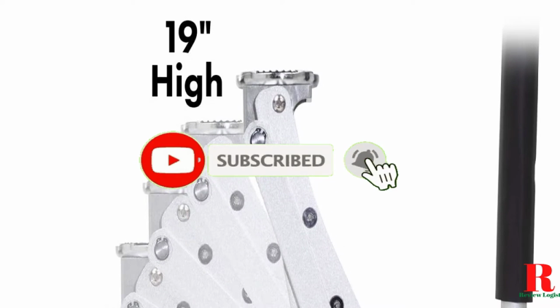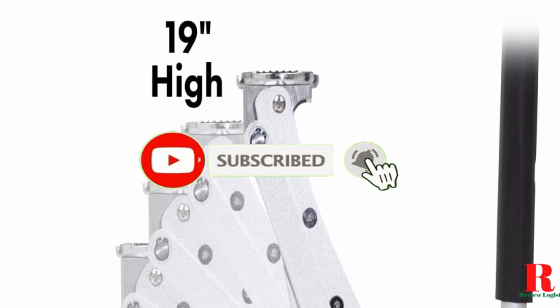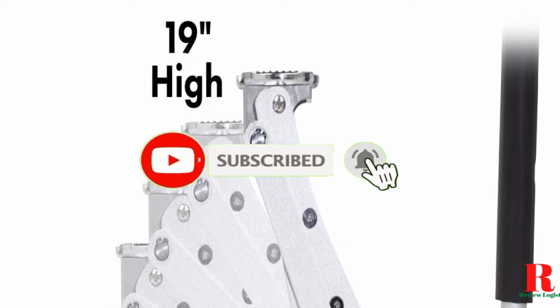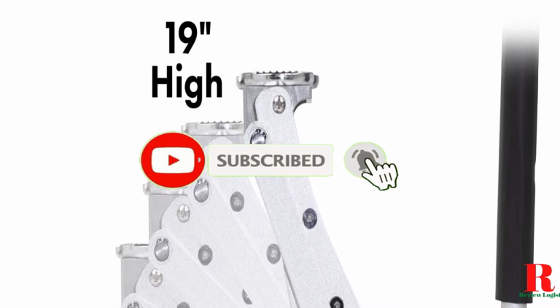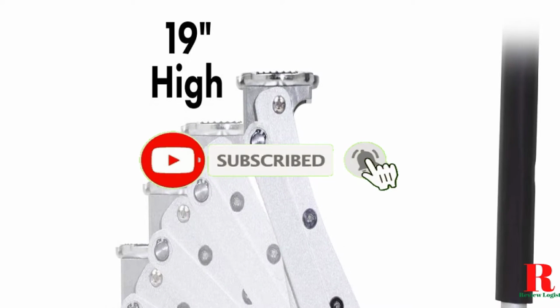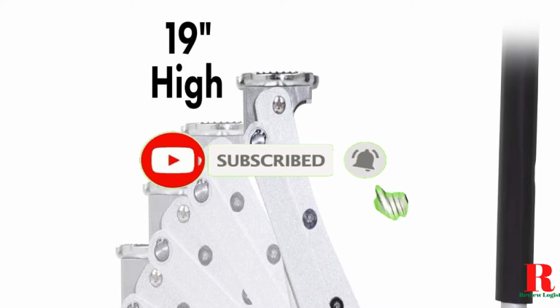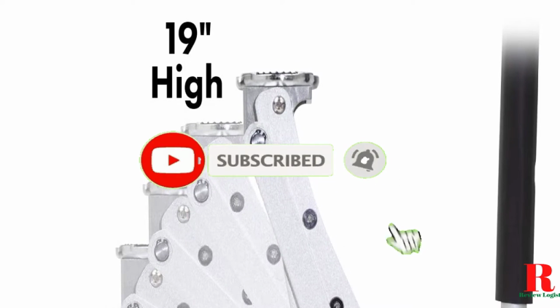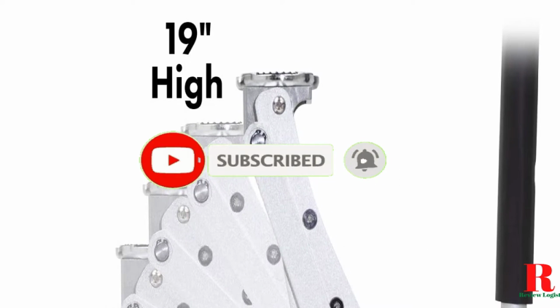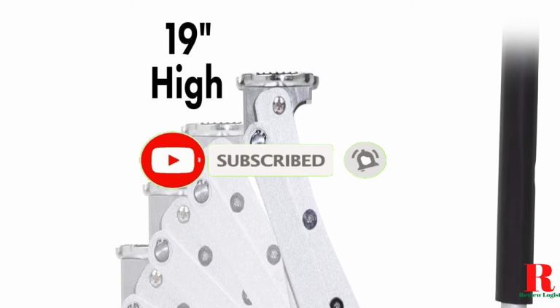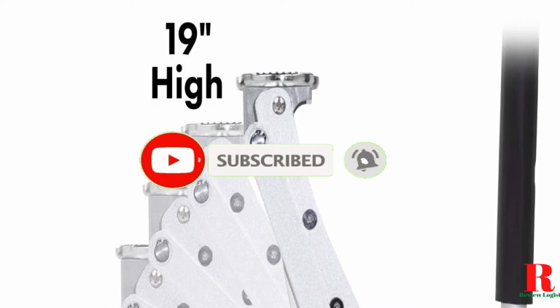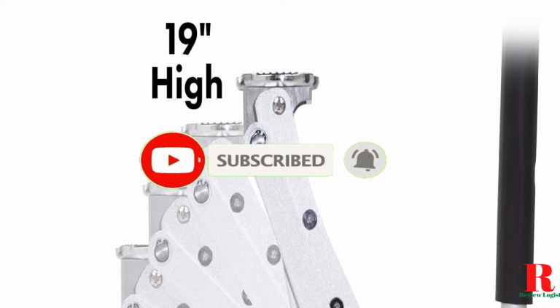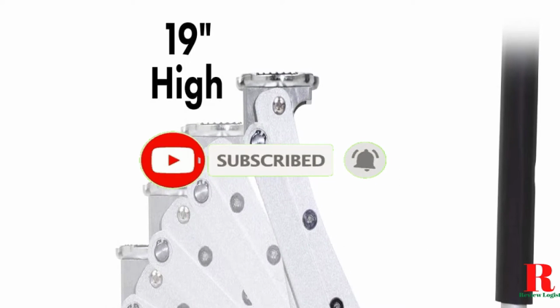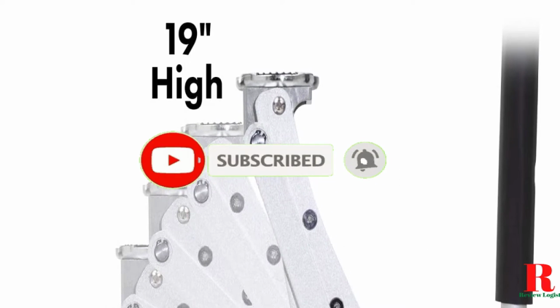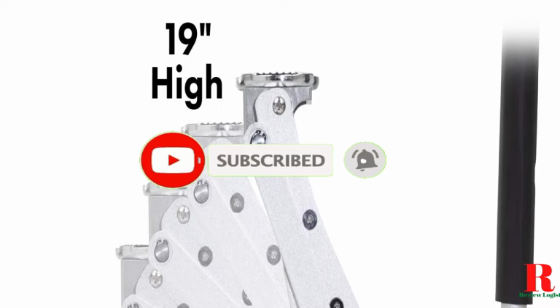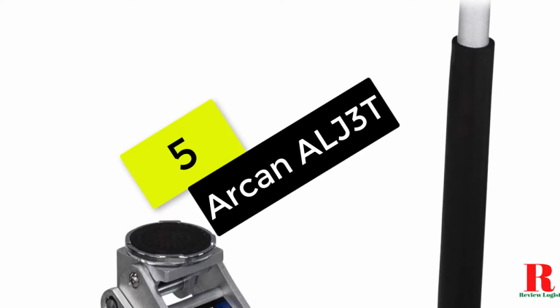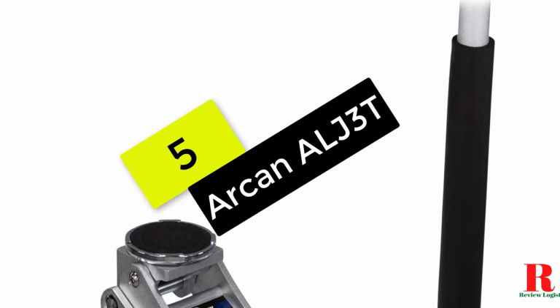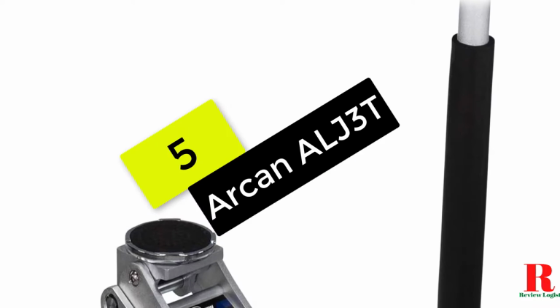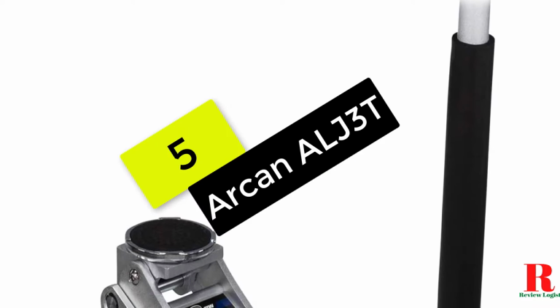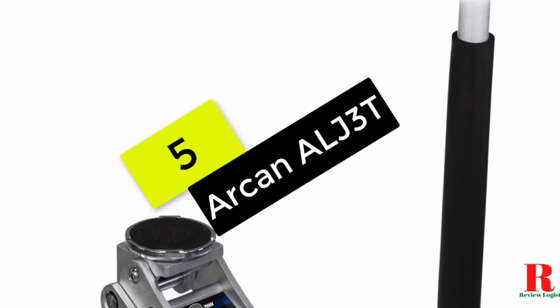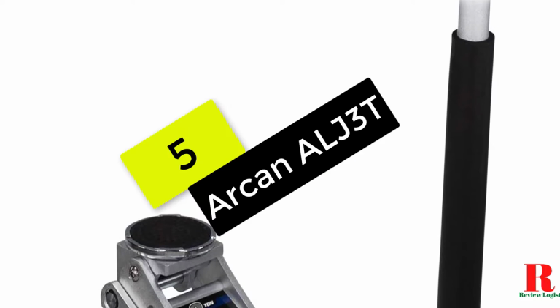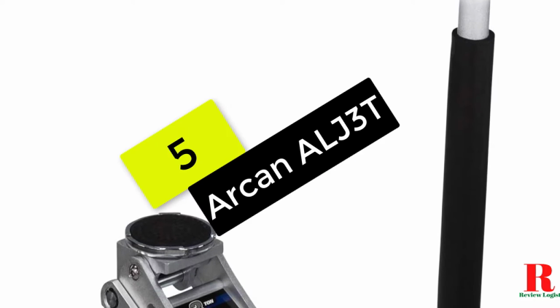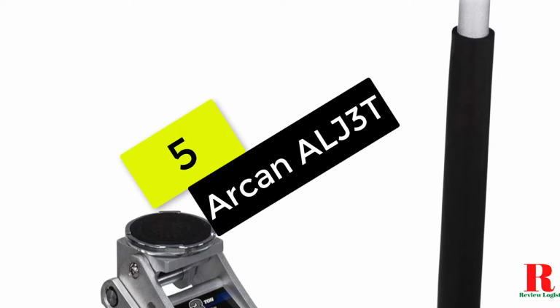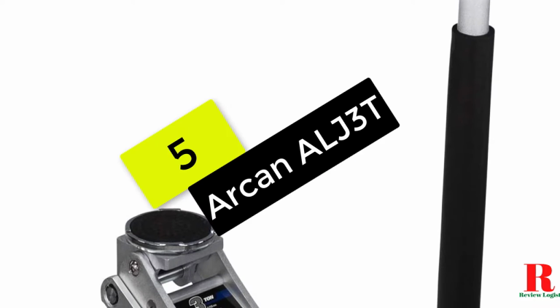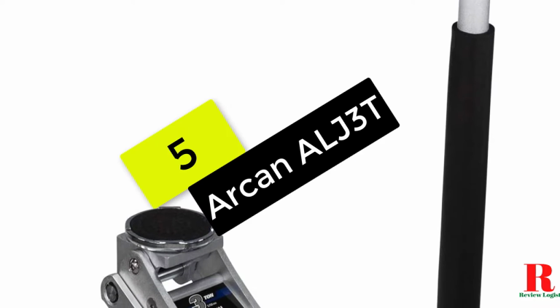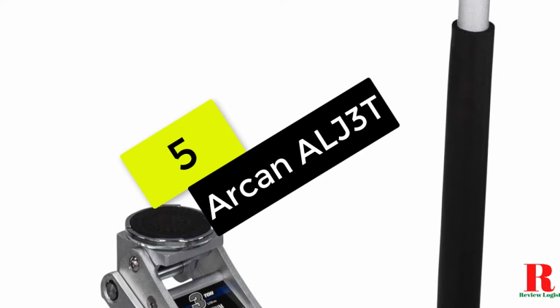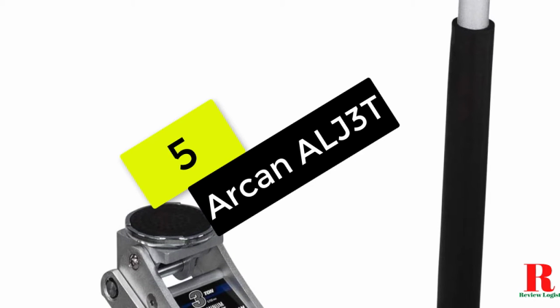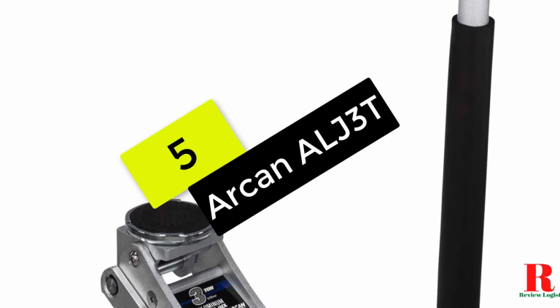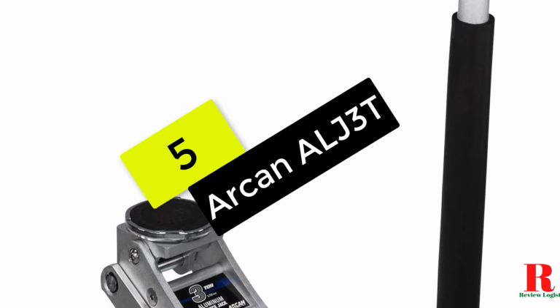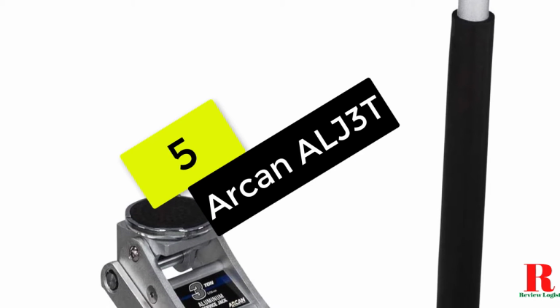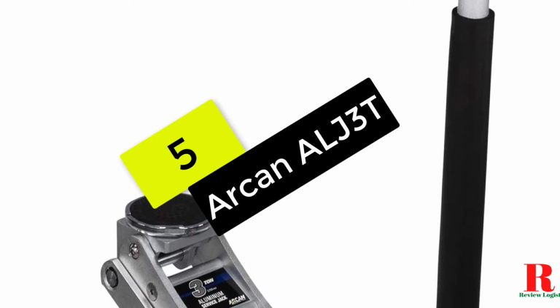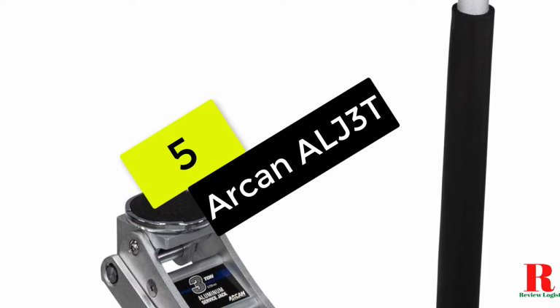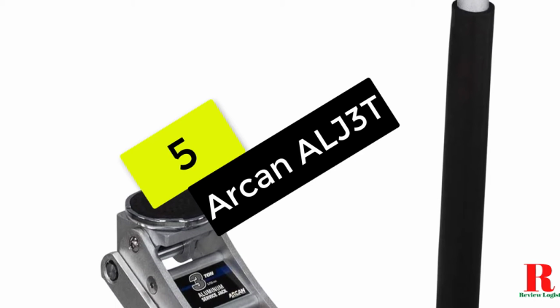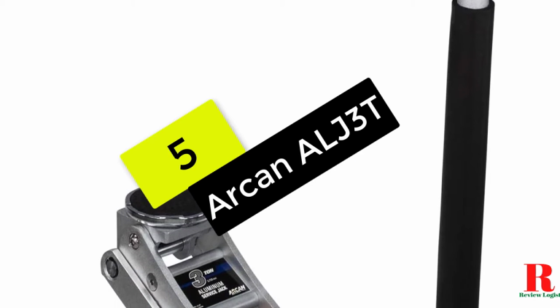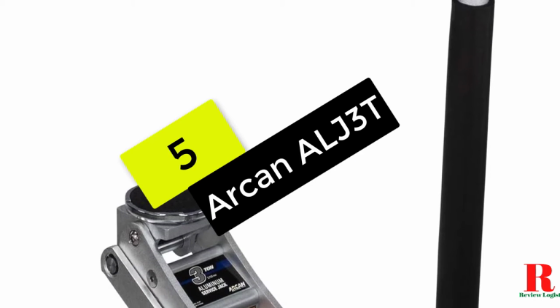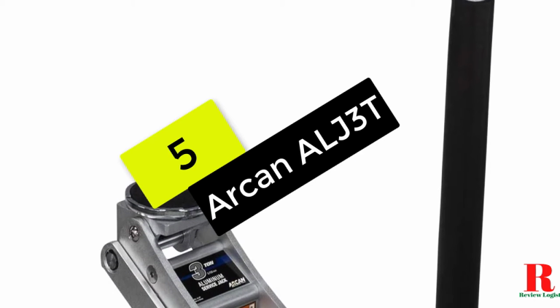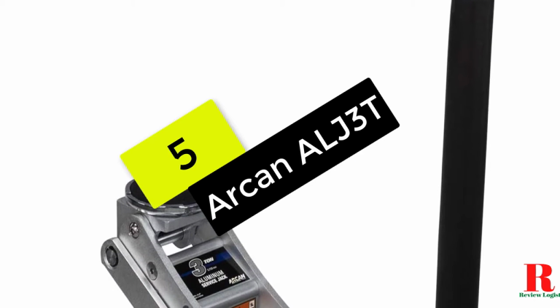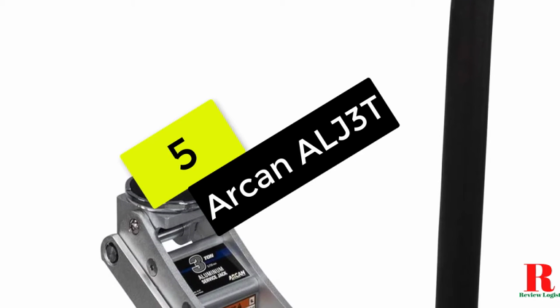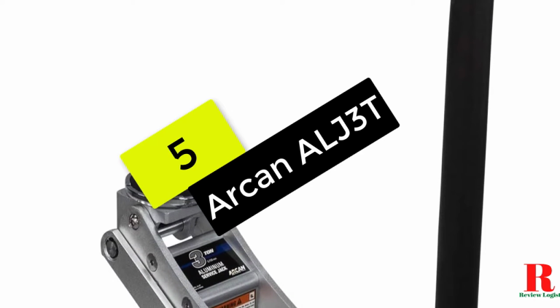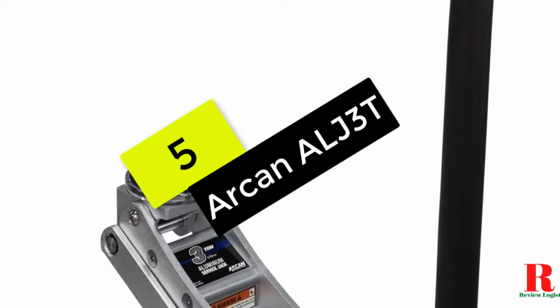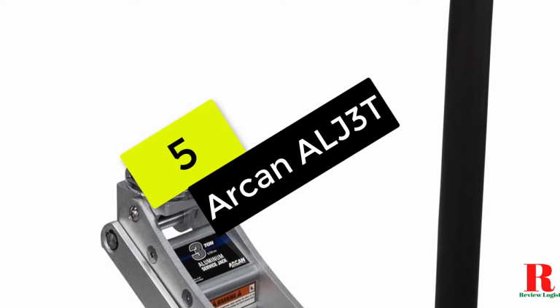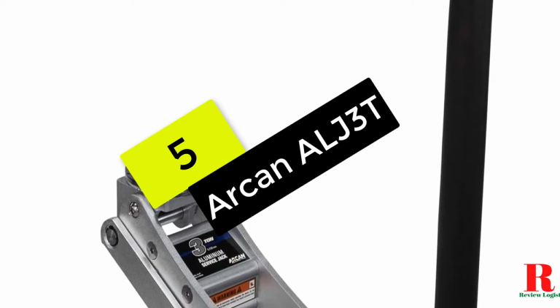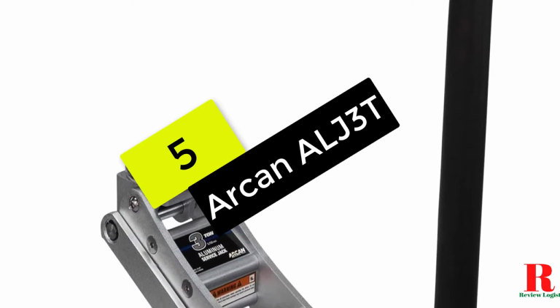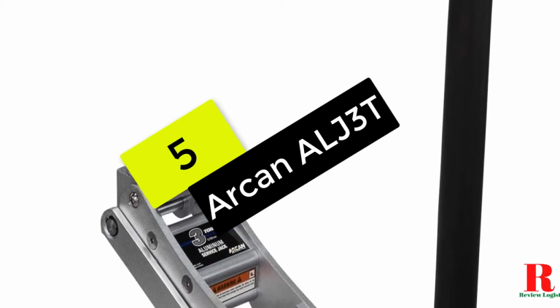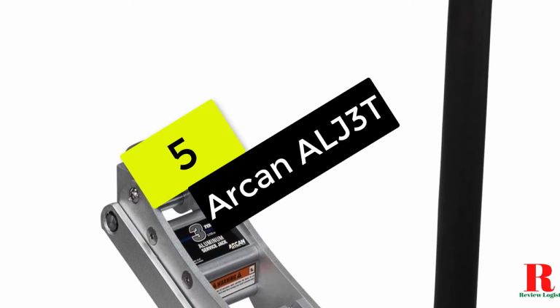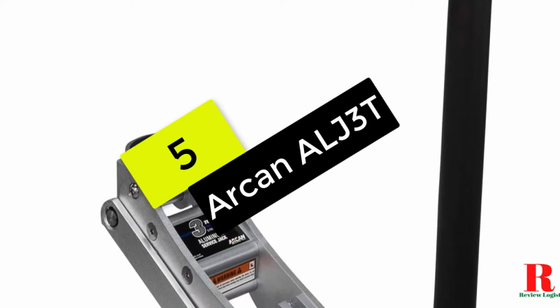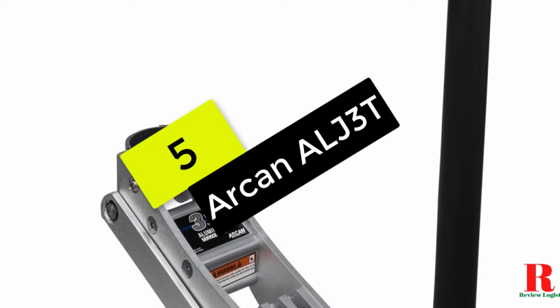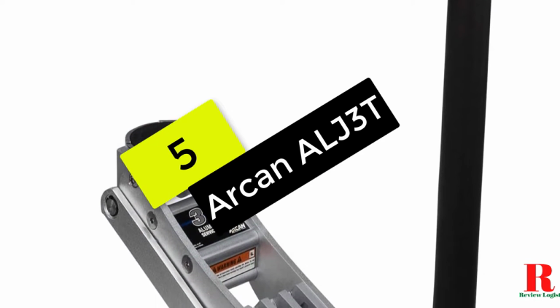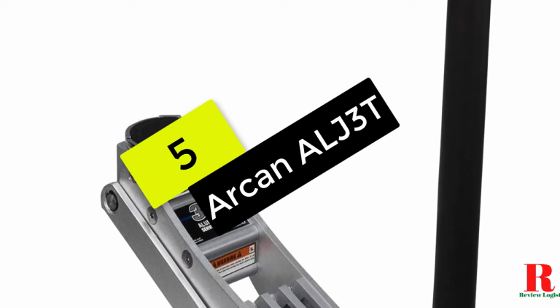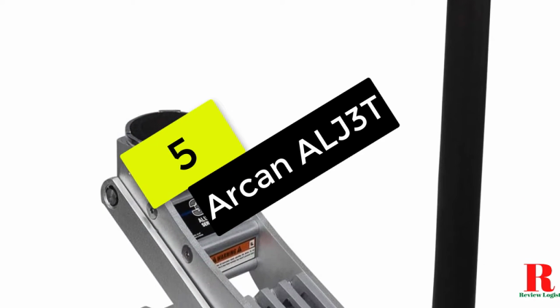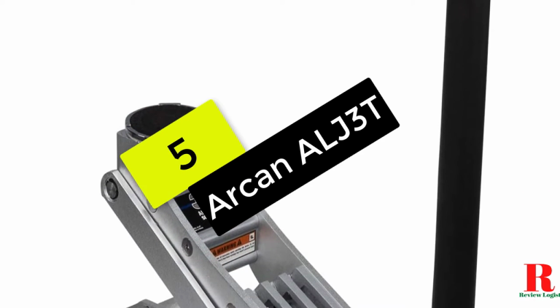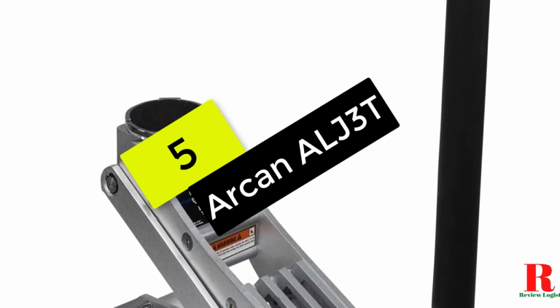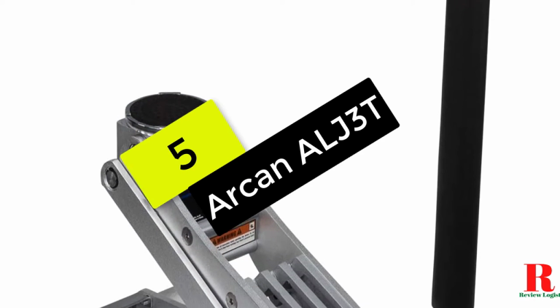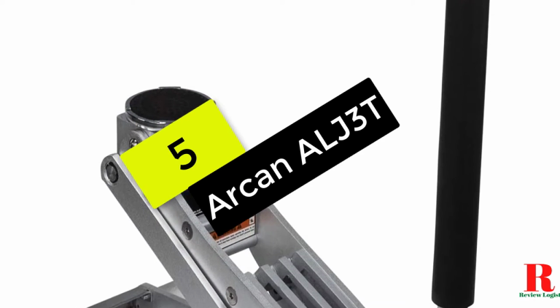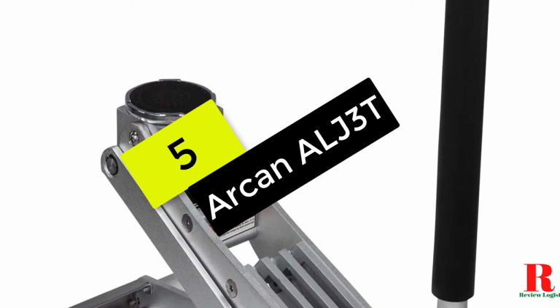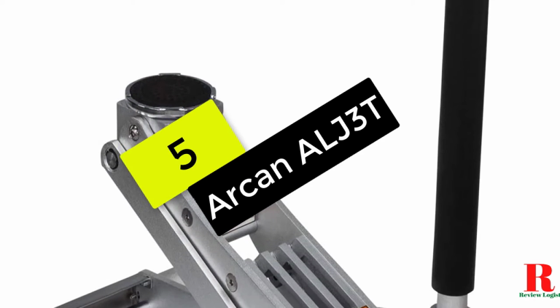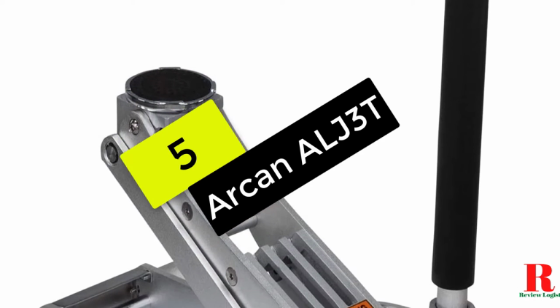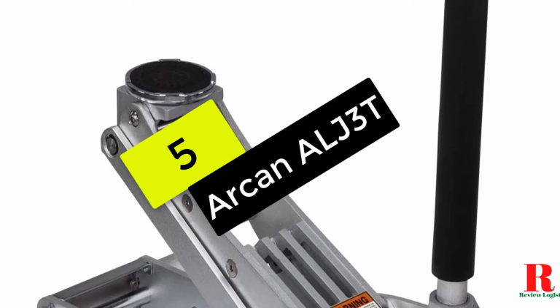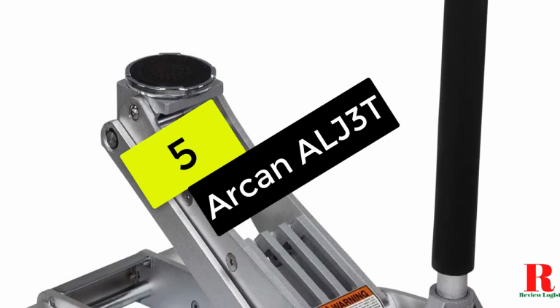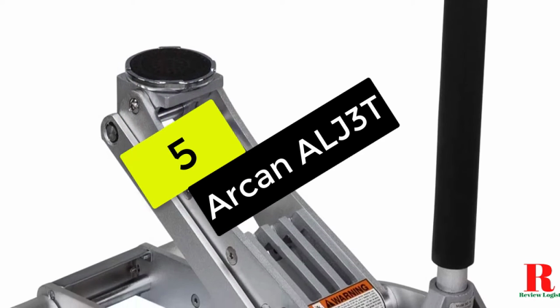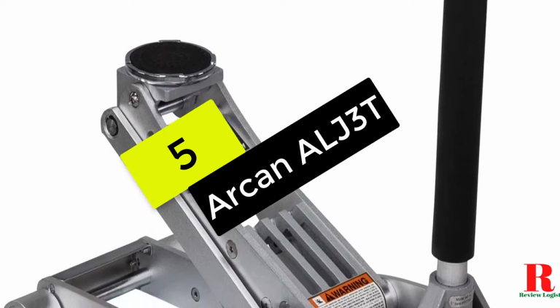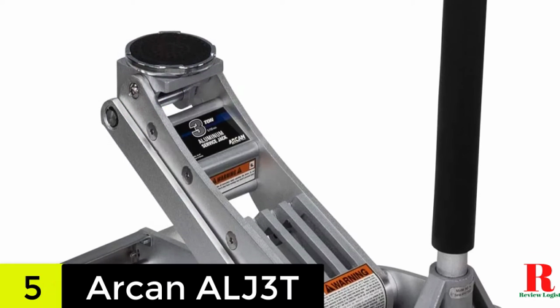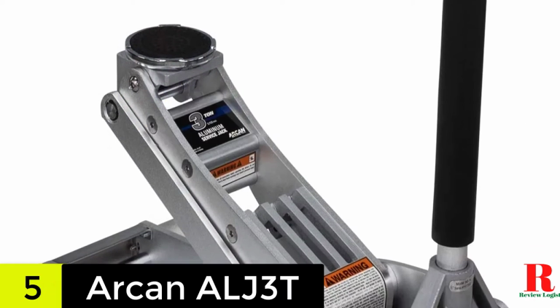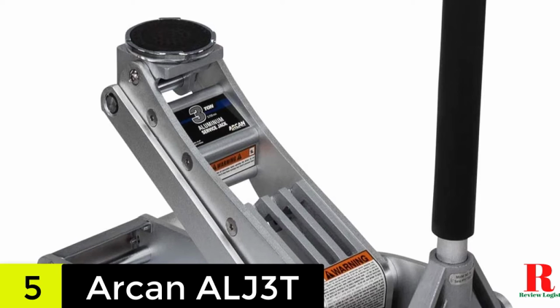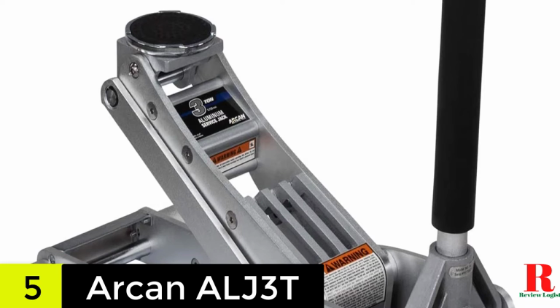Now let's get started, beginning at number 5 on our list. We have the Arken 3-ton quick-rise aluminum floor jack.